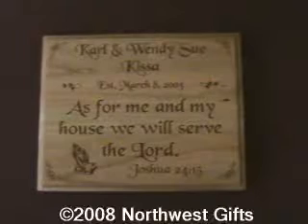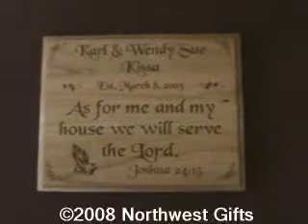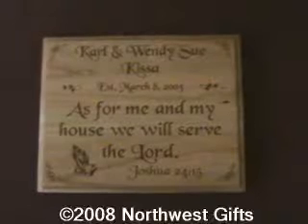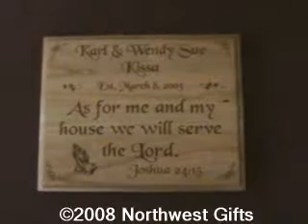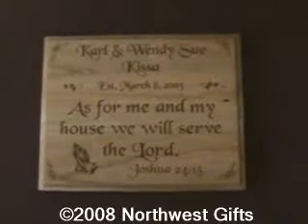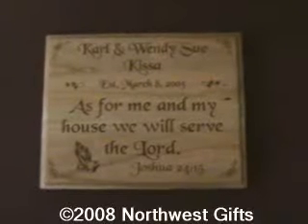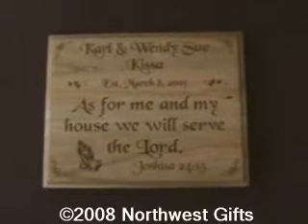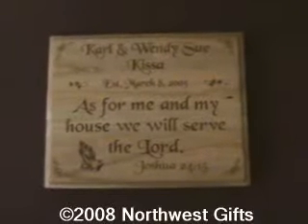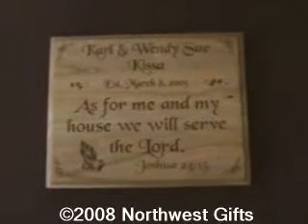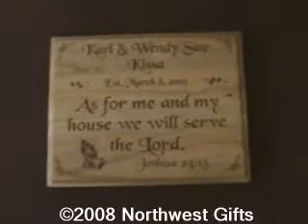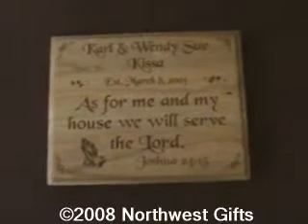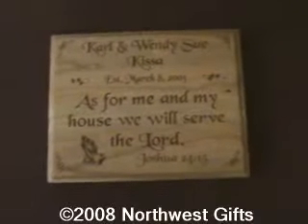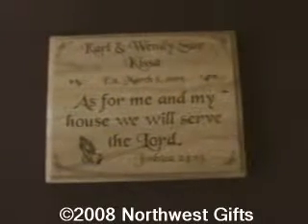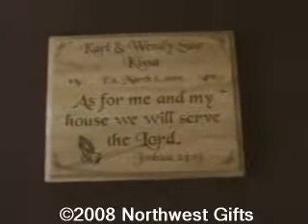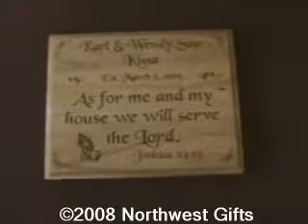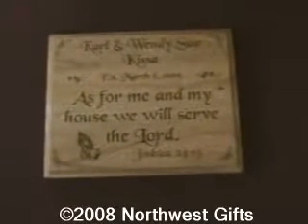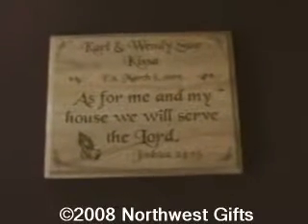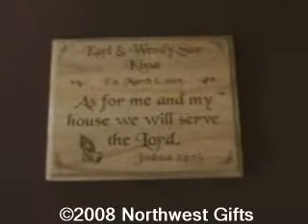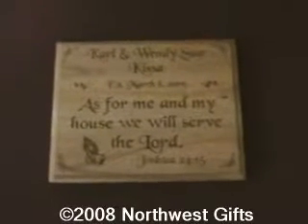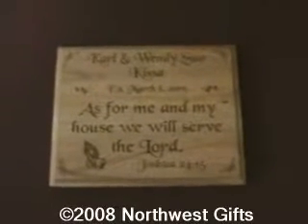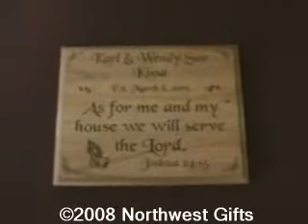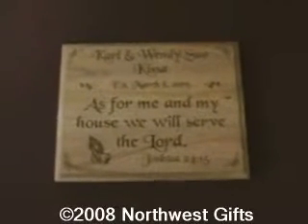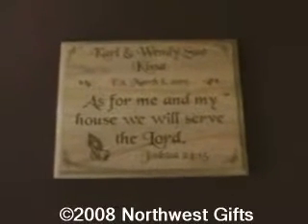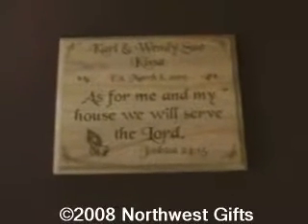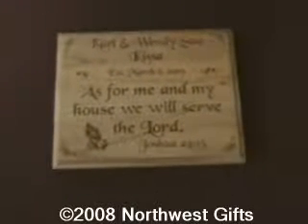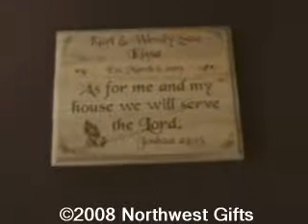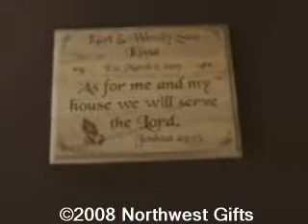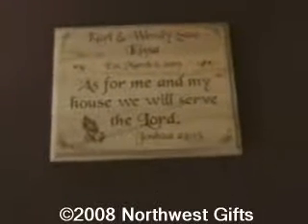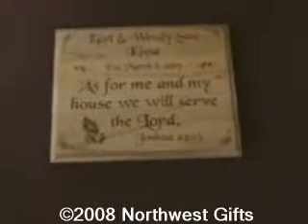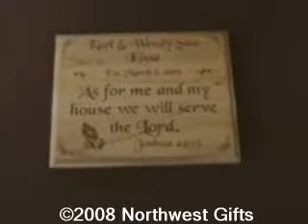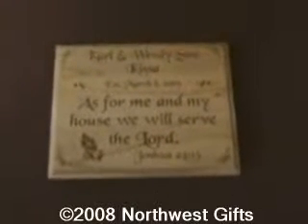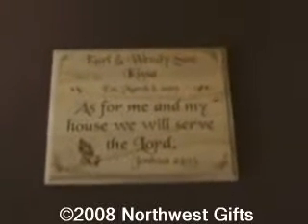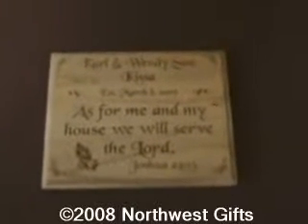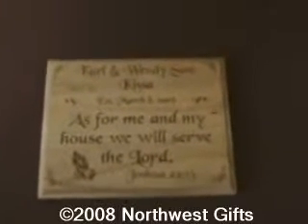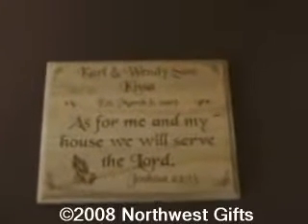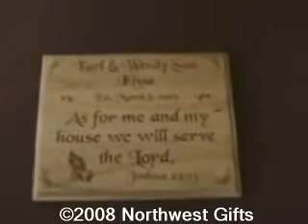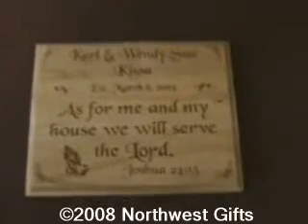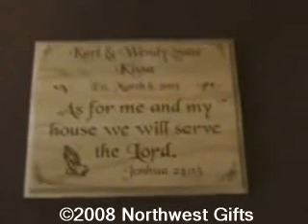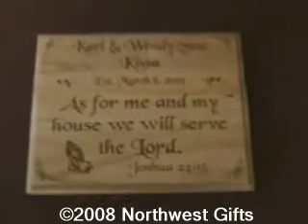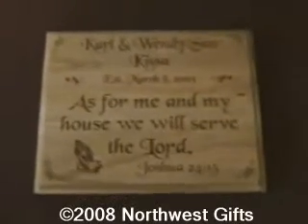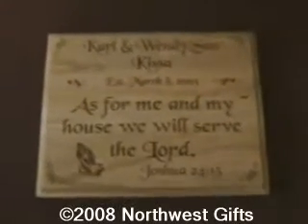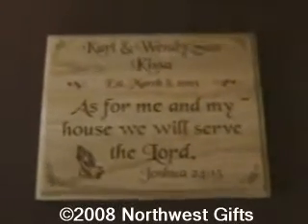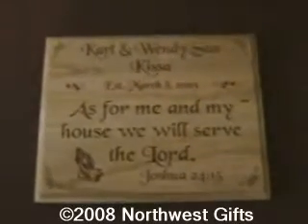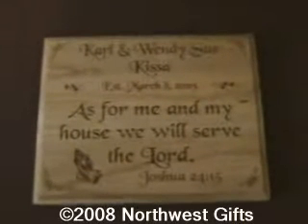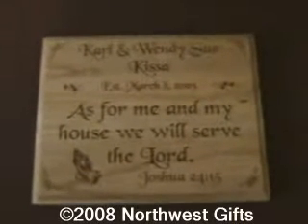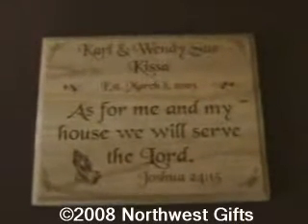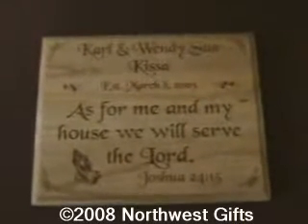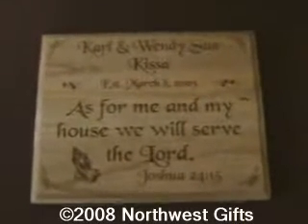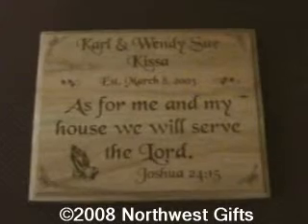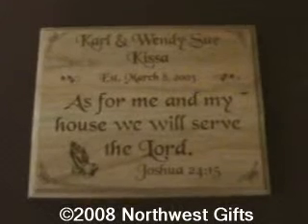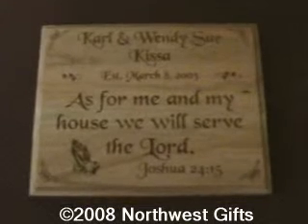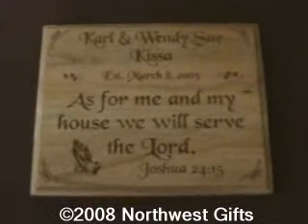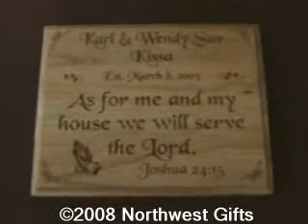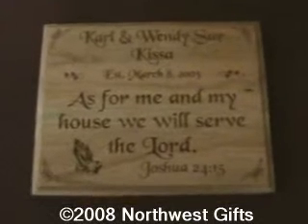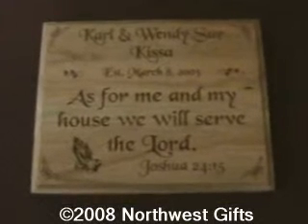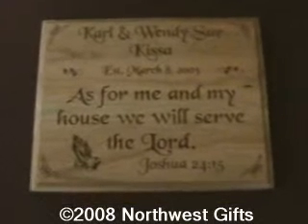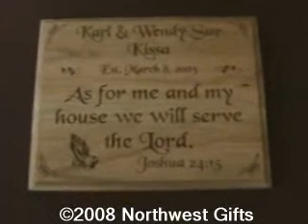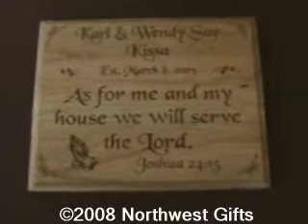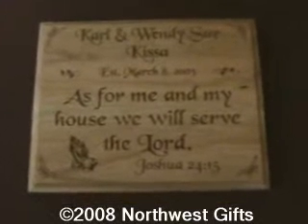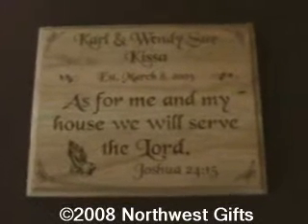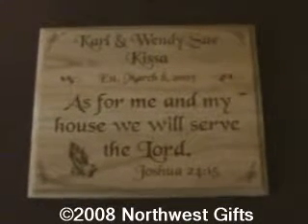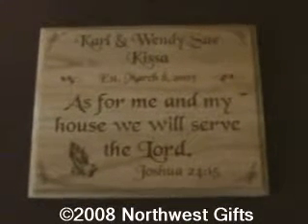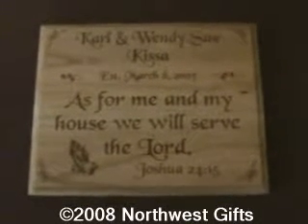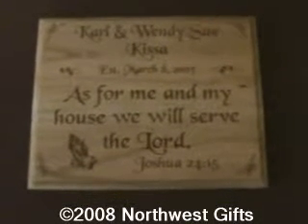This one is one of our gift plaques. We sell a lot of these, especially during the wedding season.